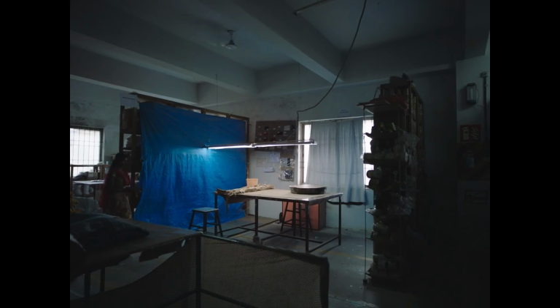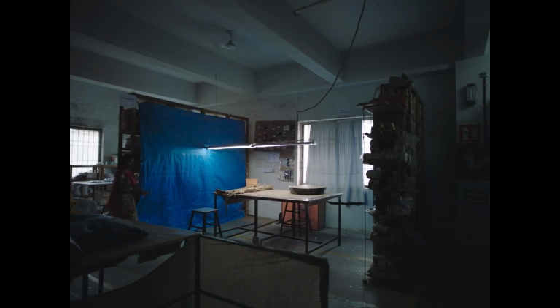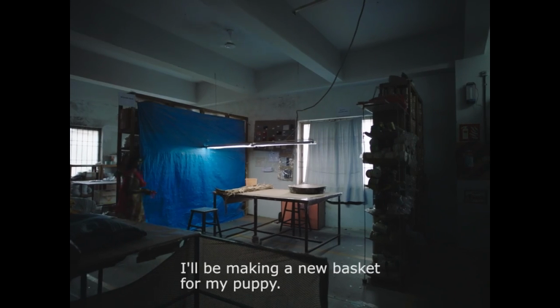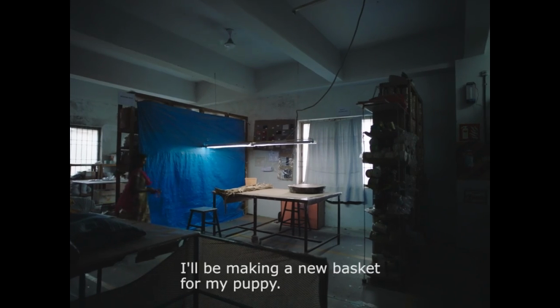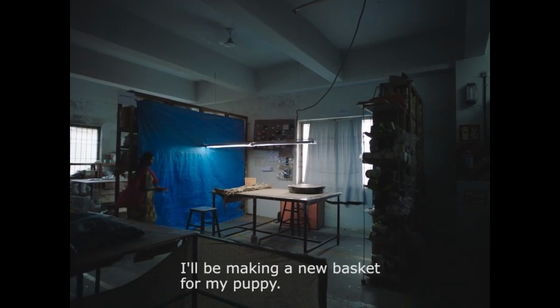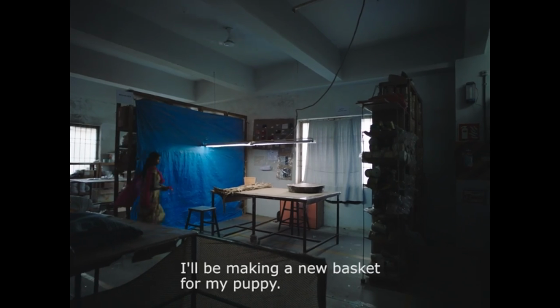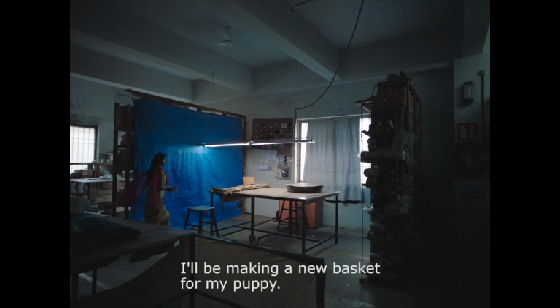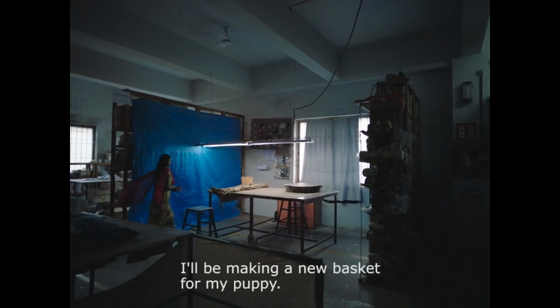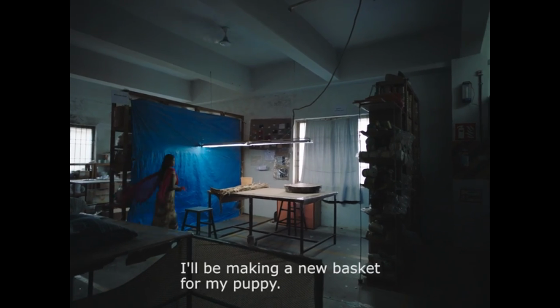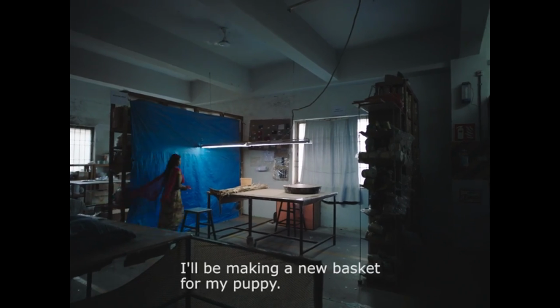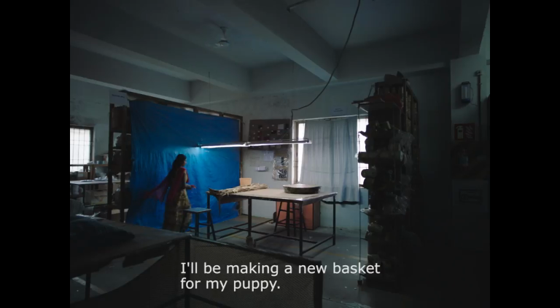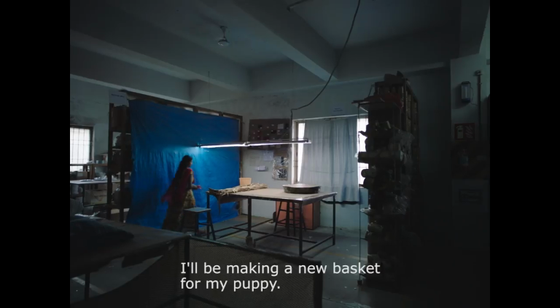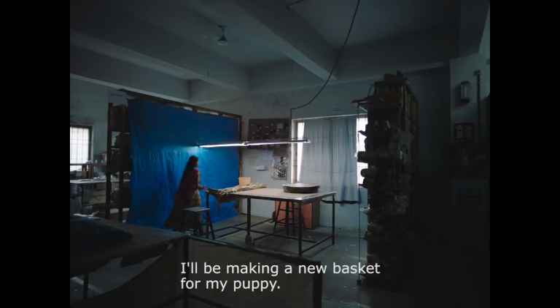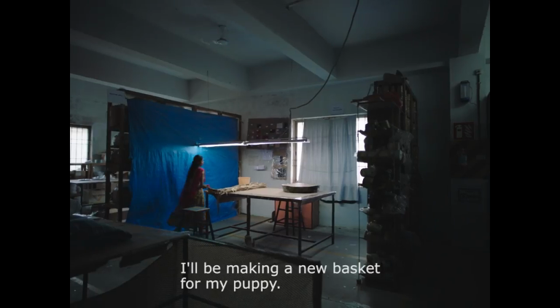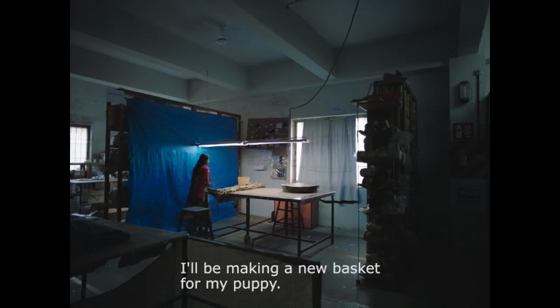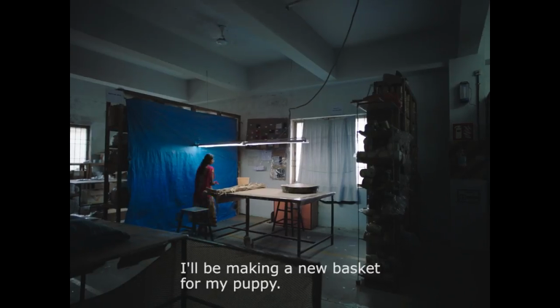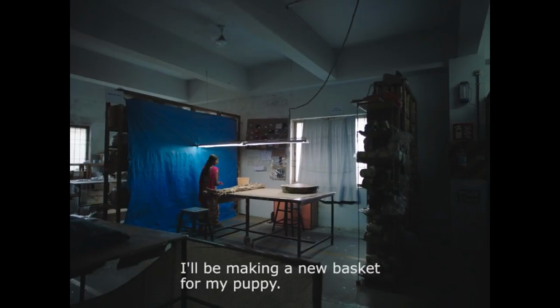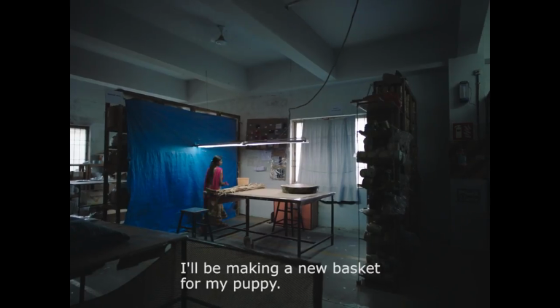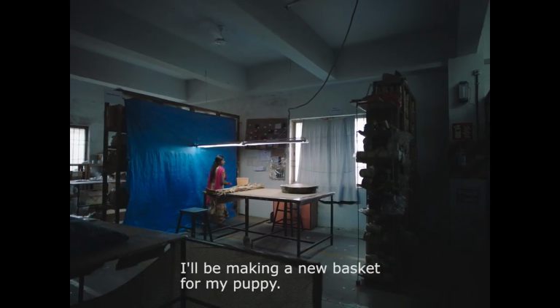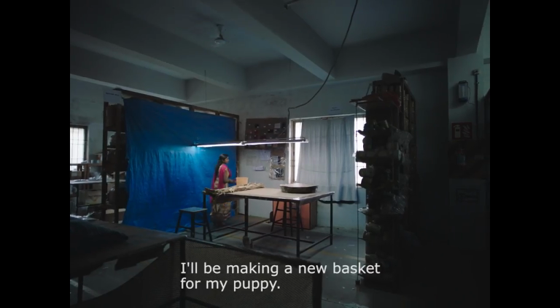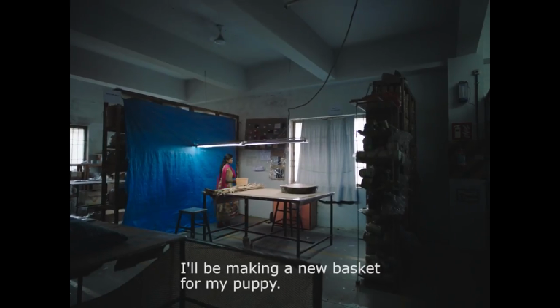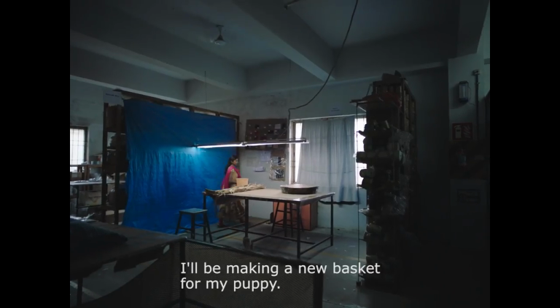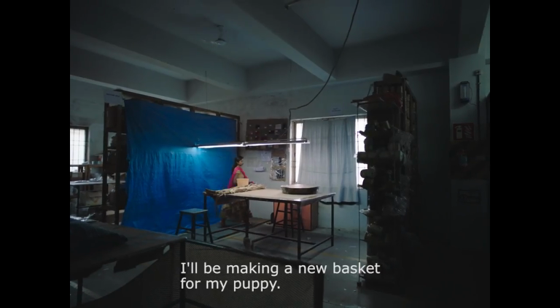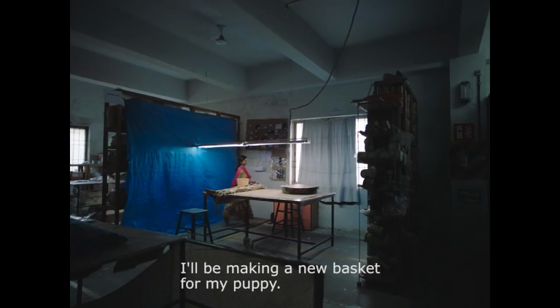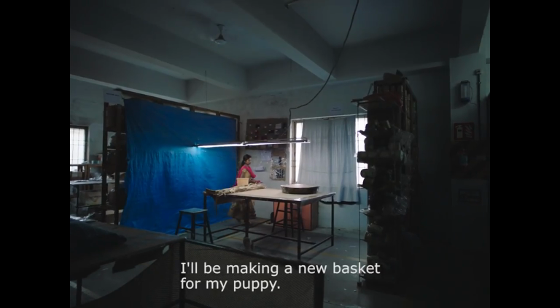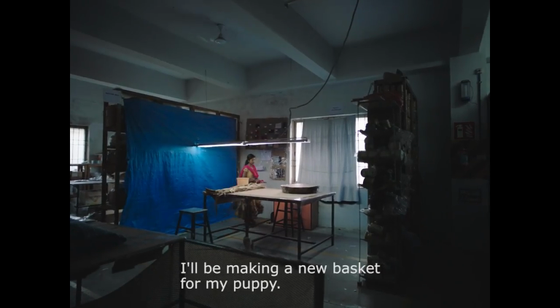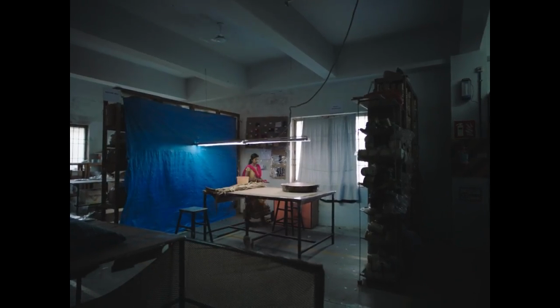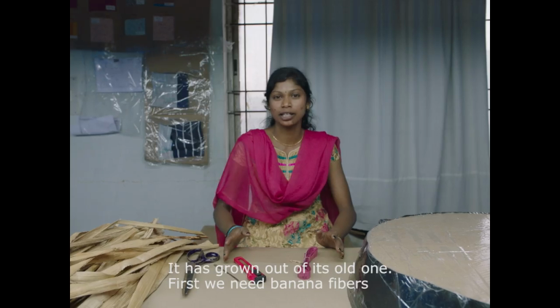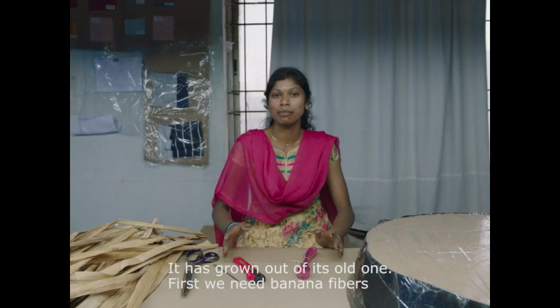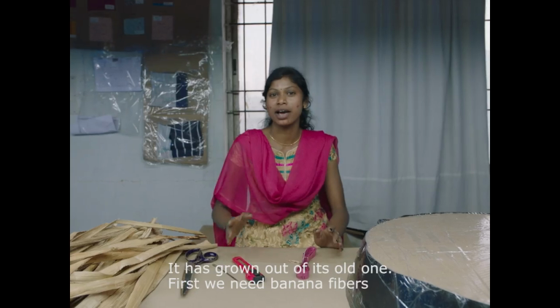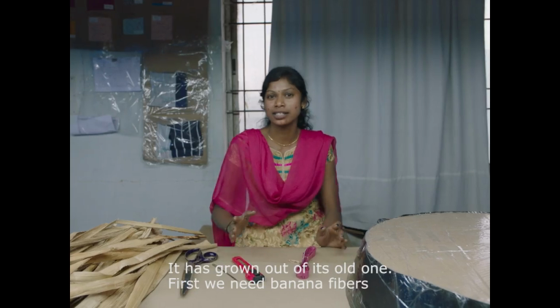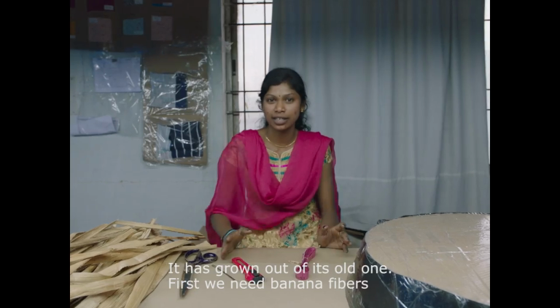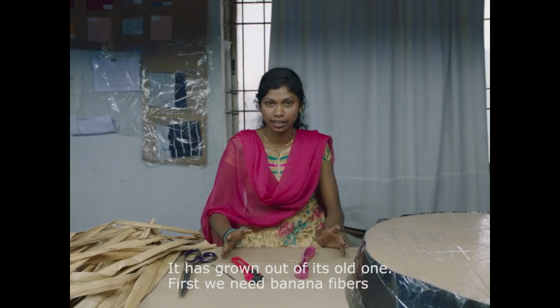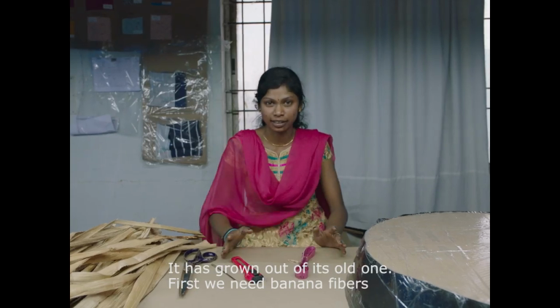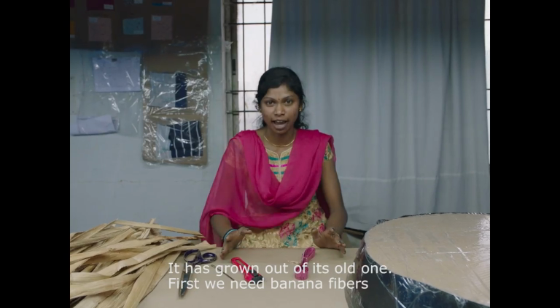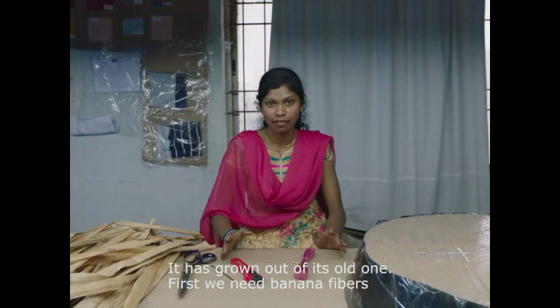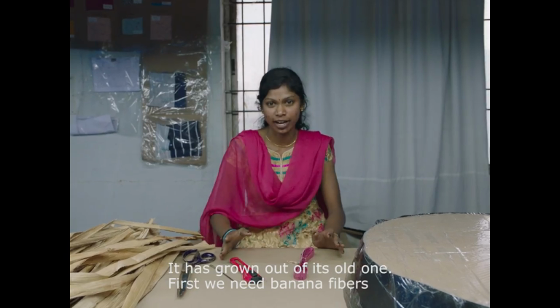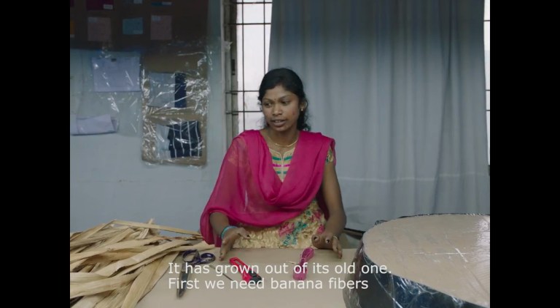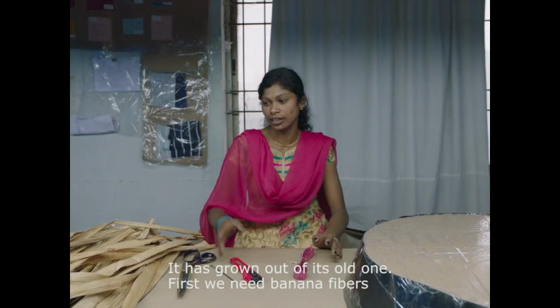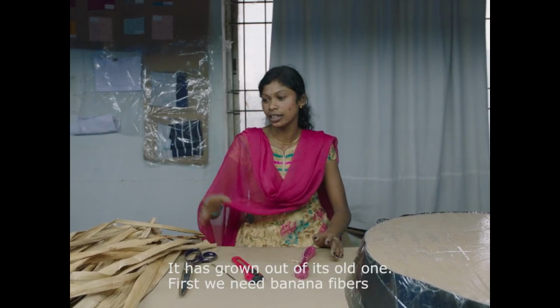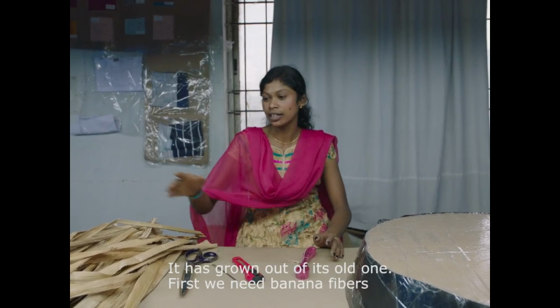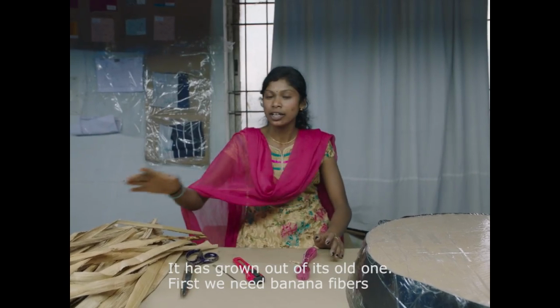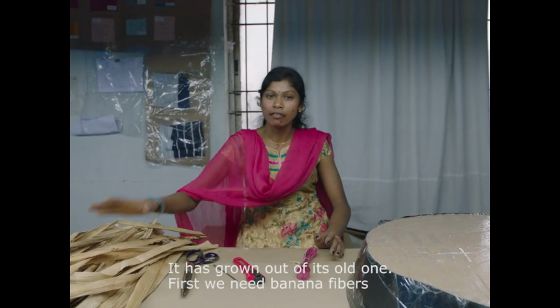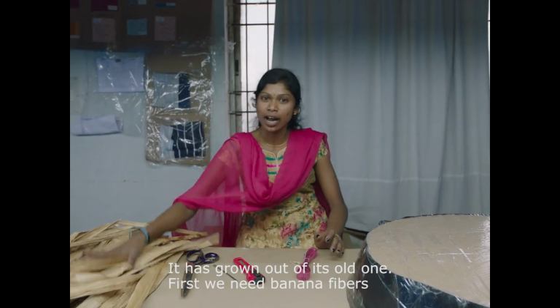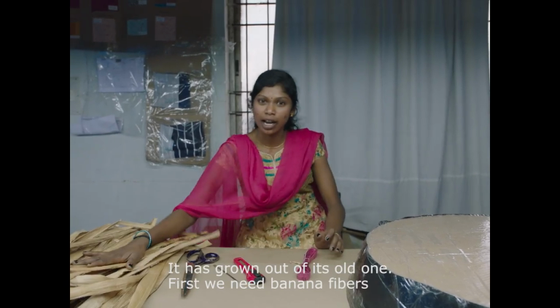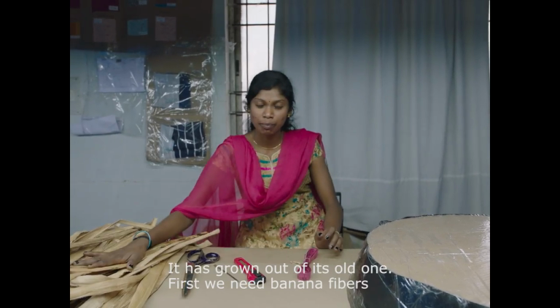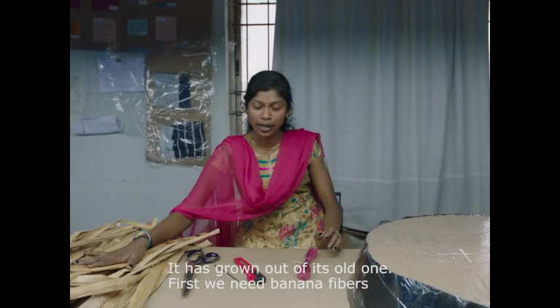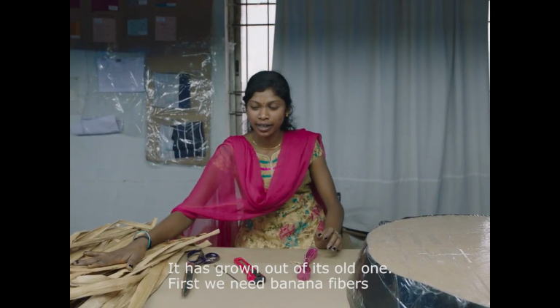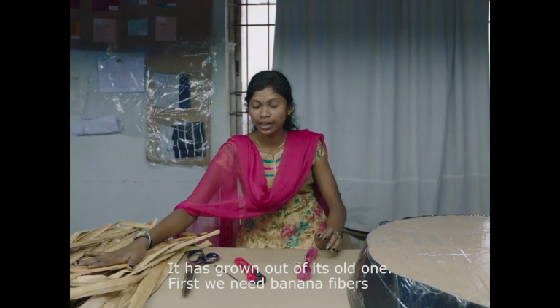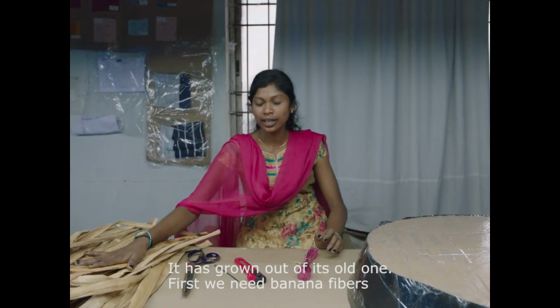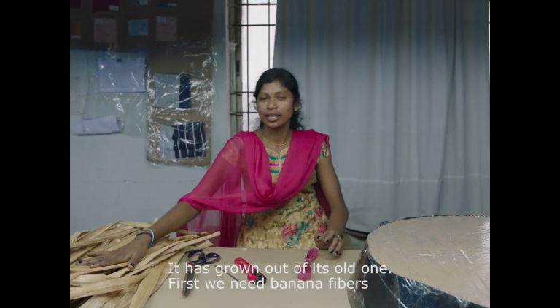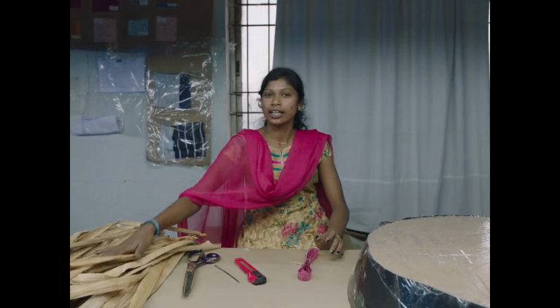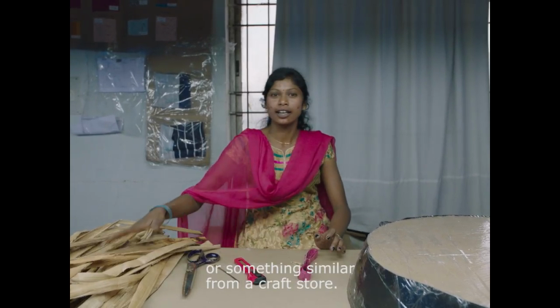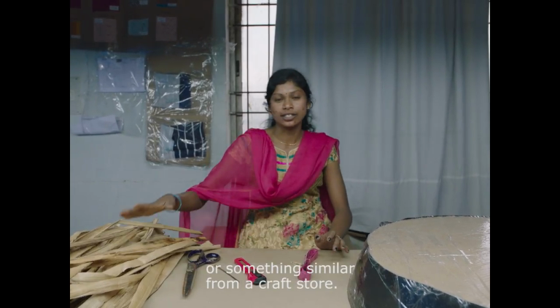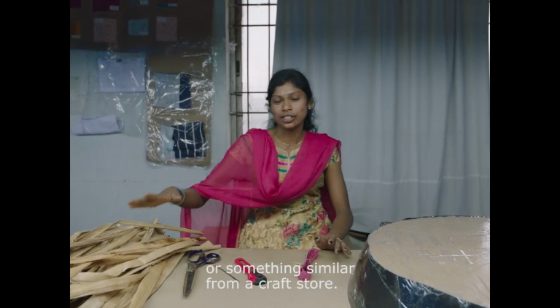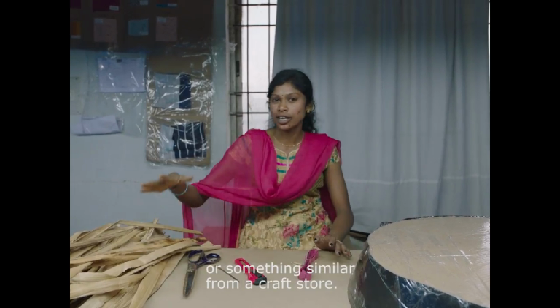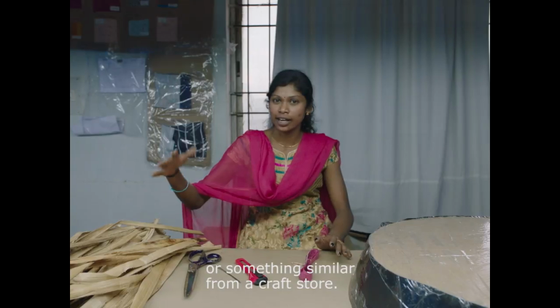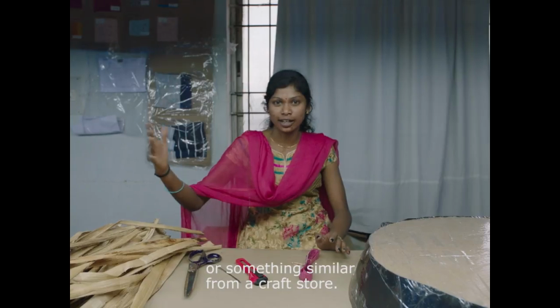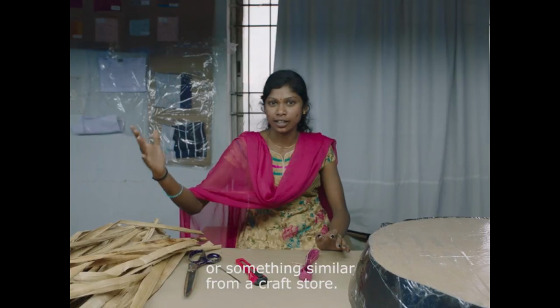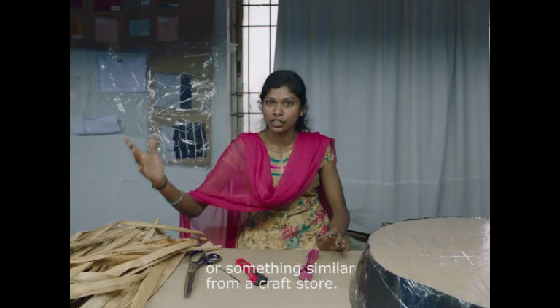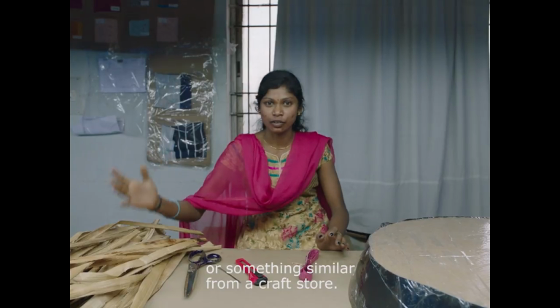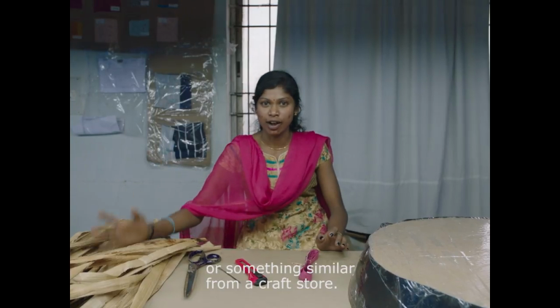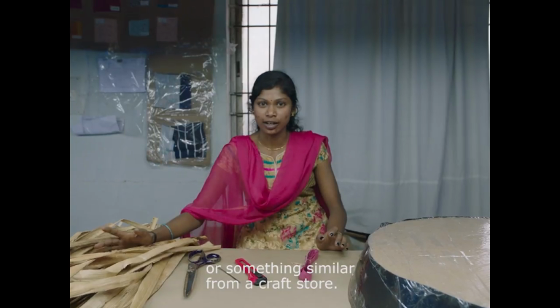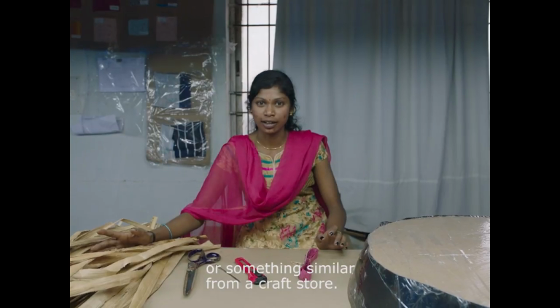My dad is going to show you a basket. He's going to show you something here.